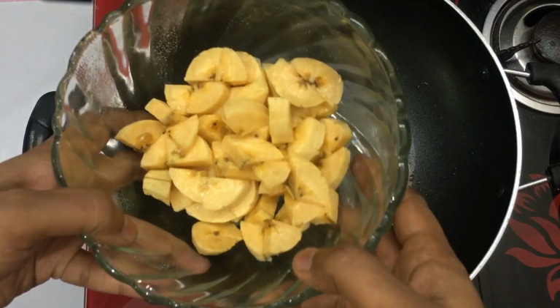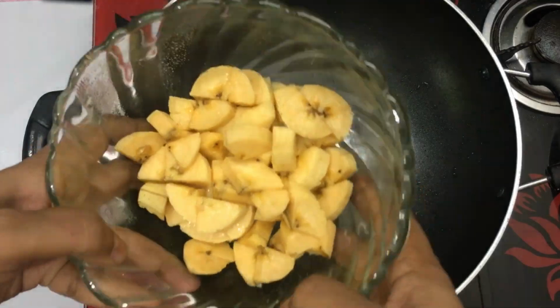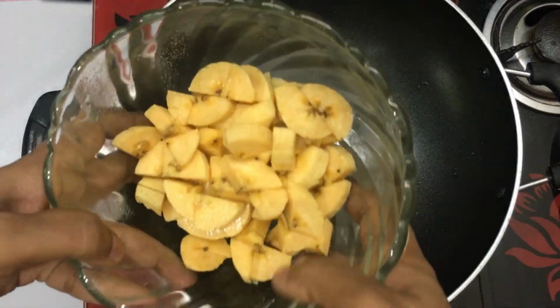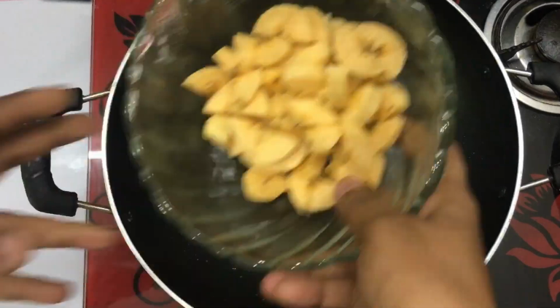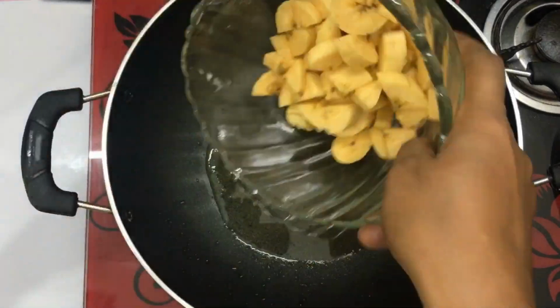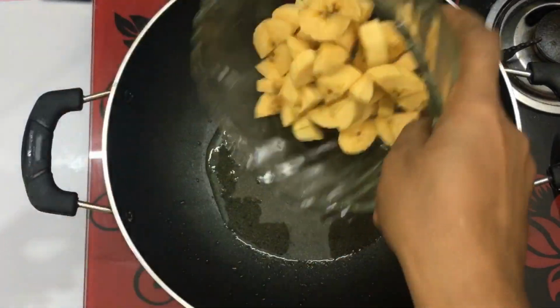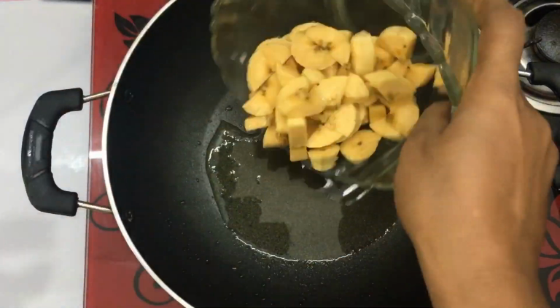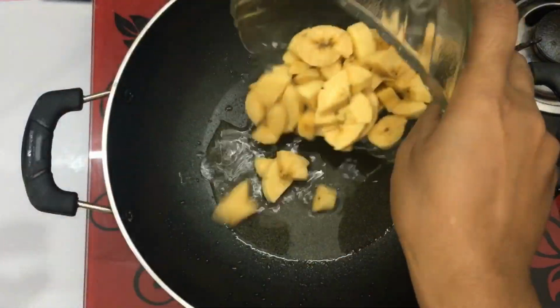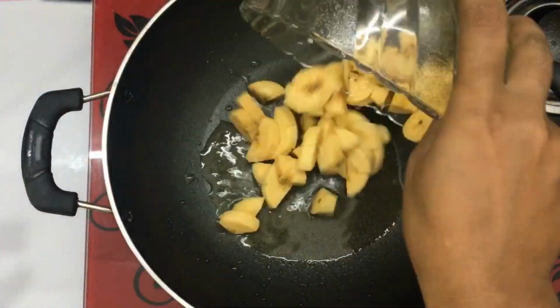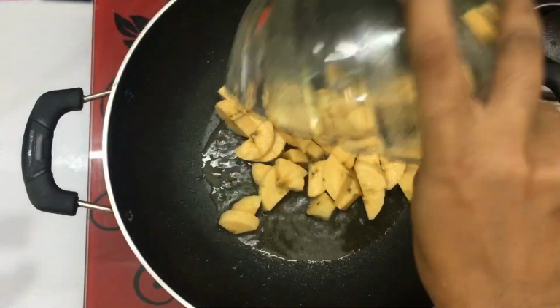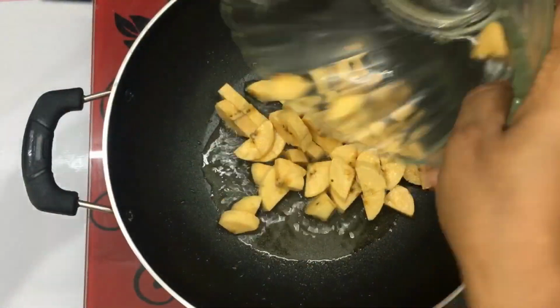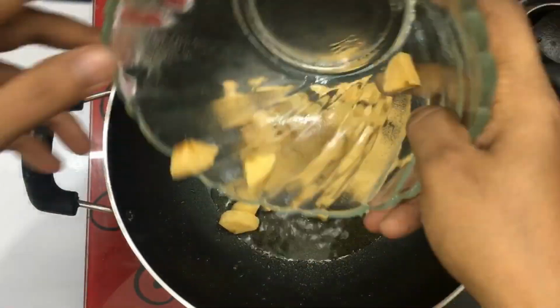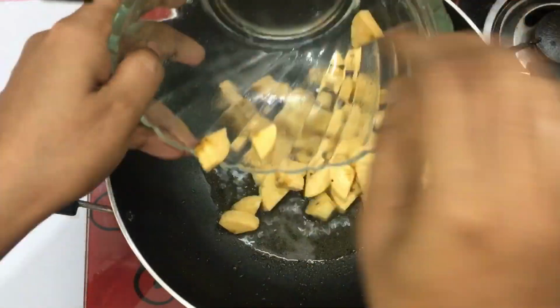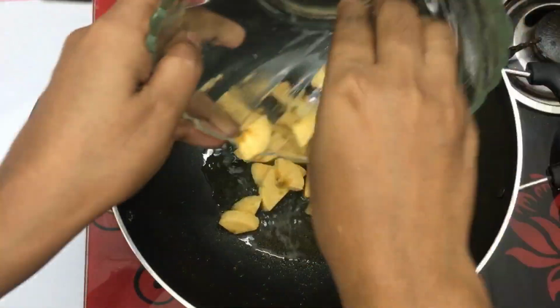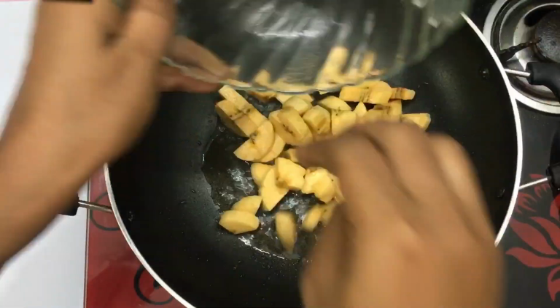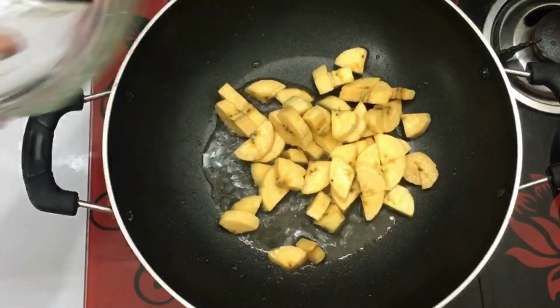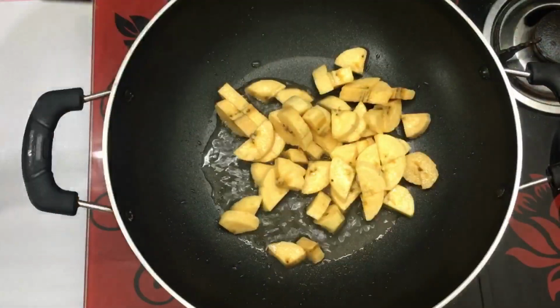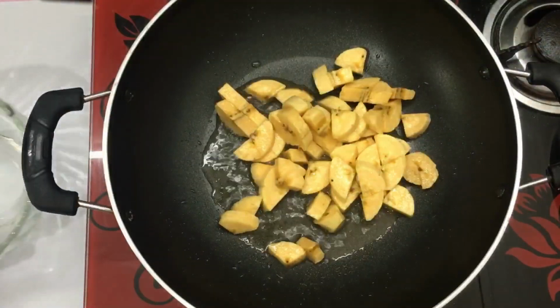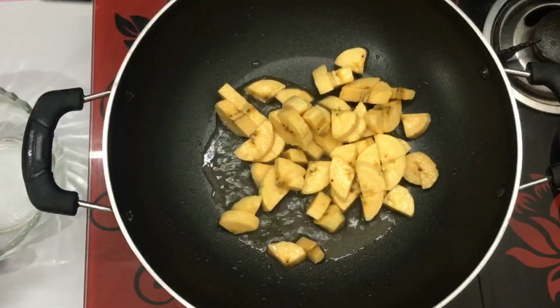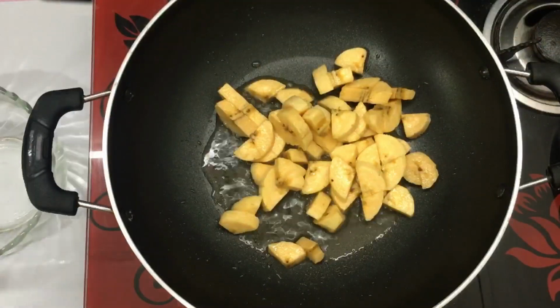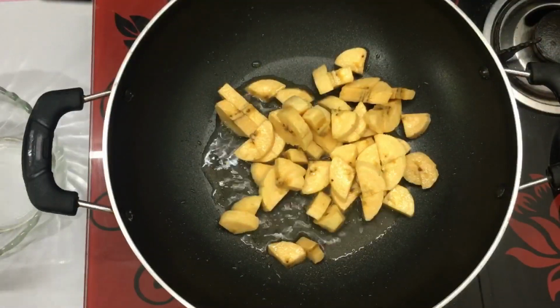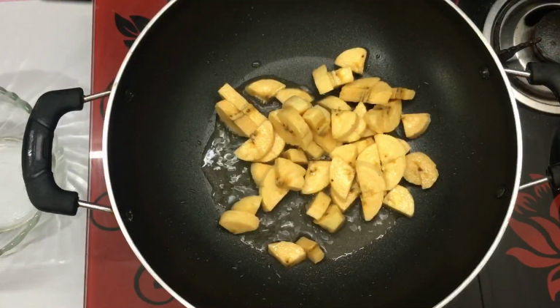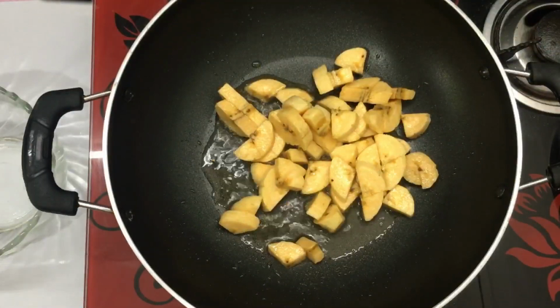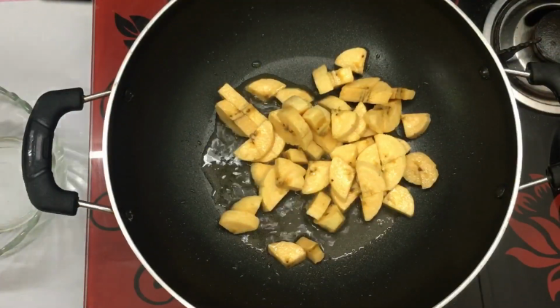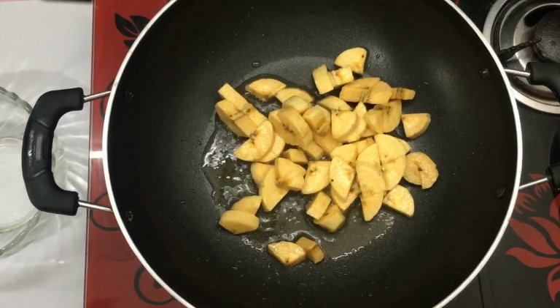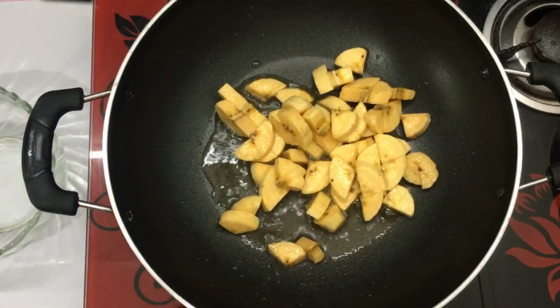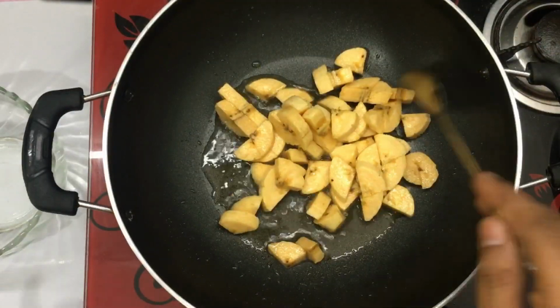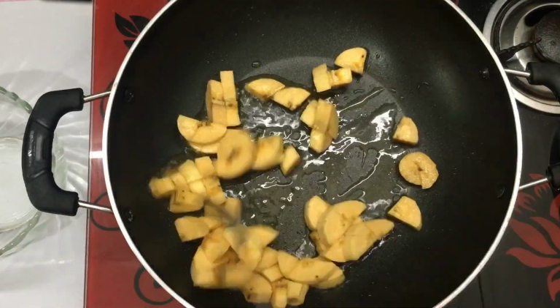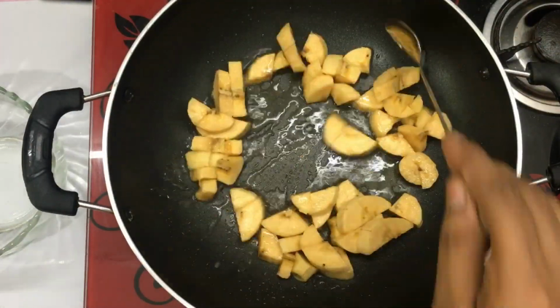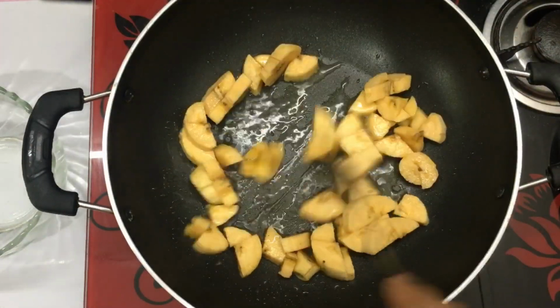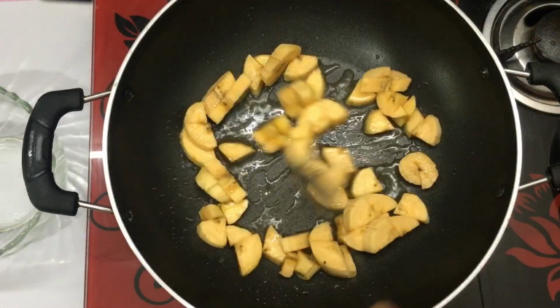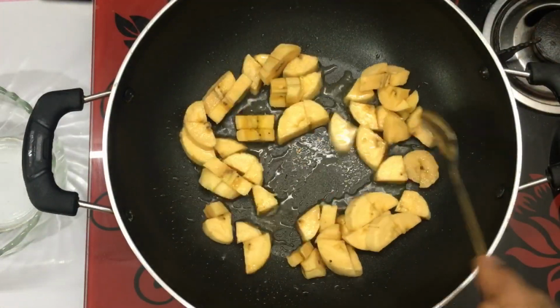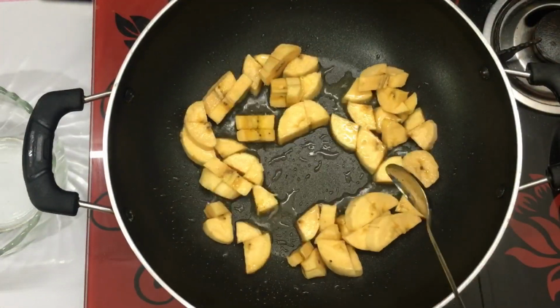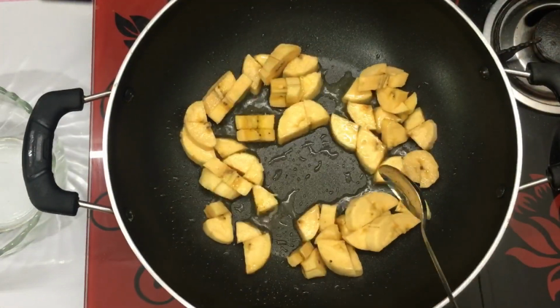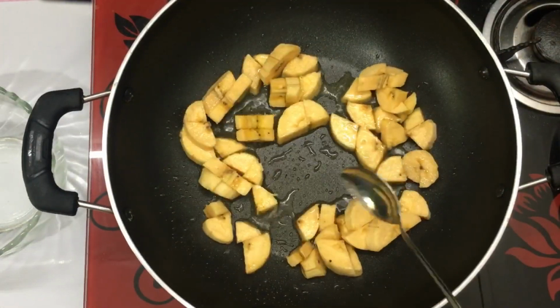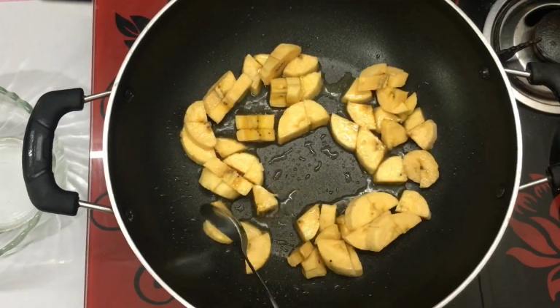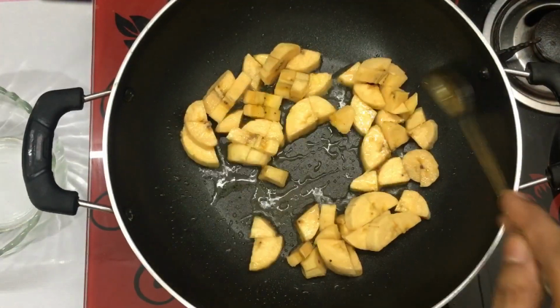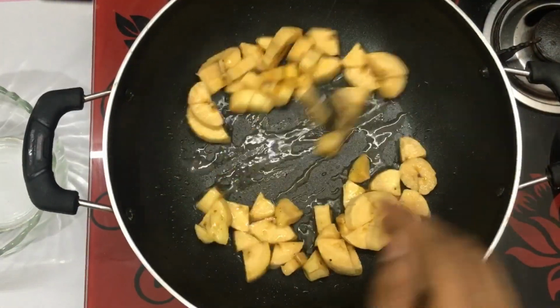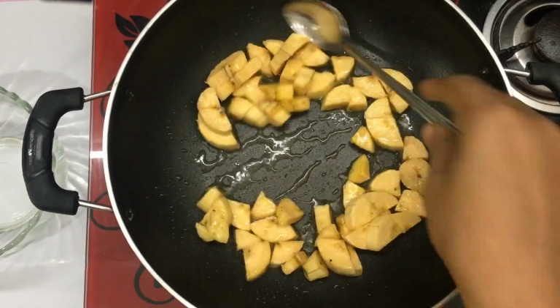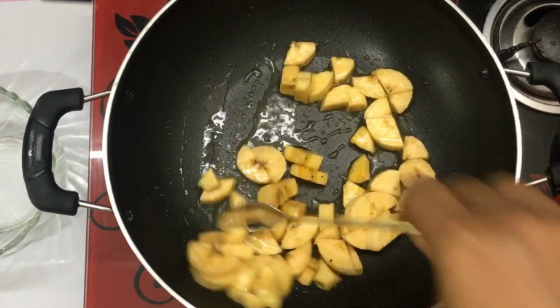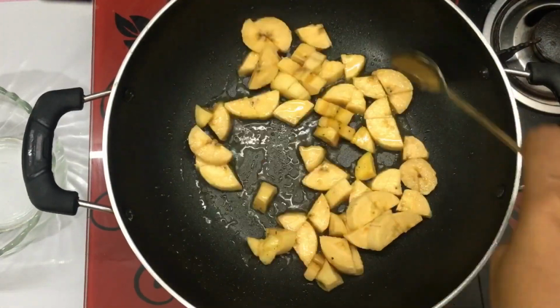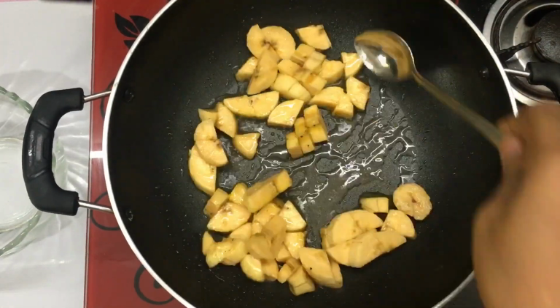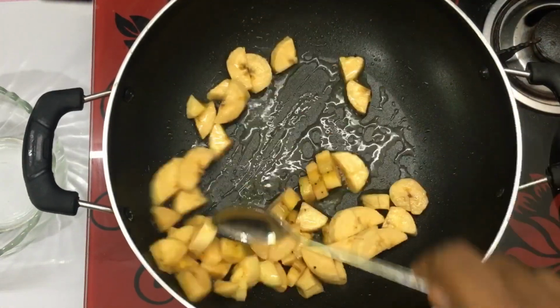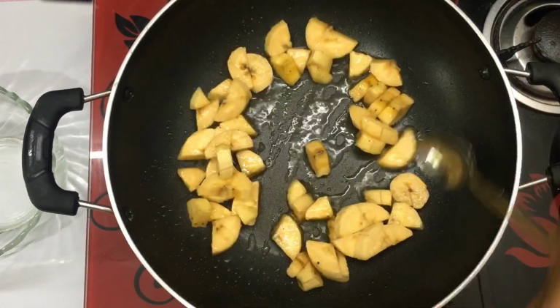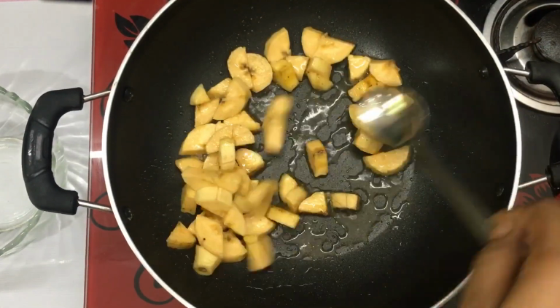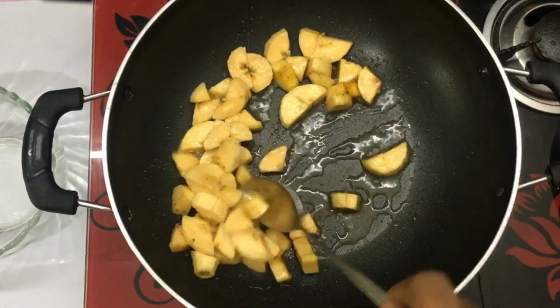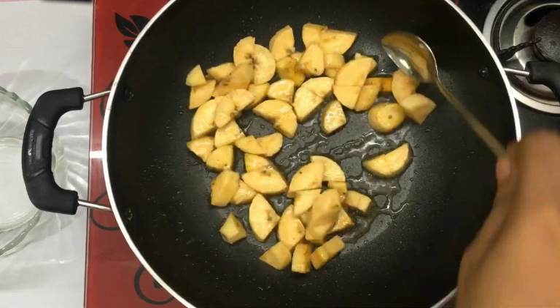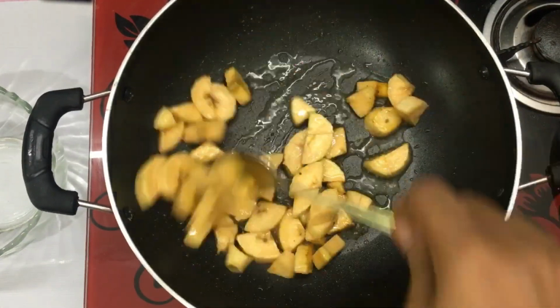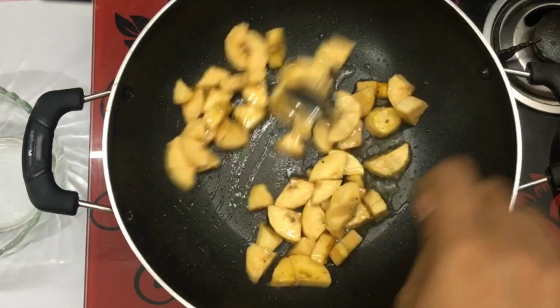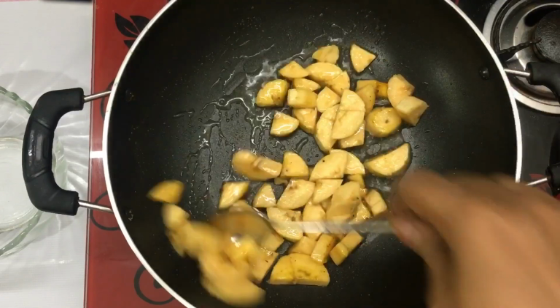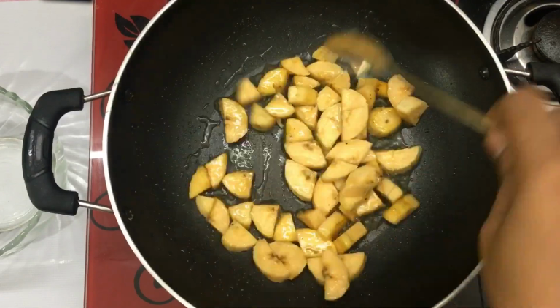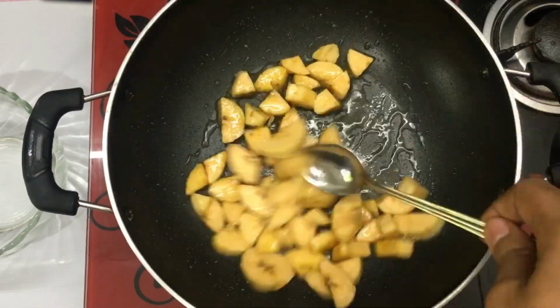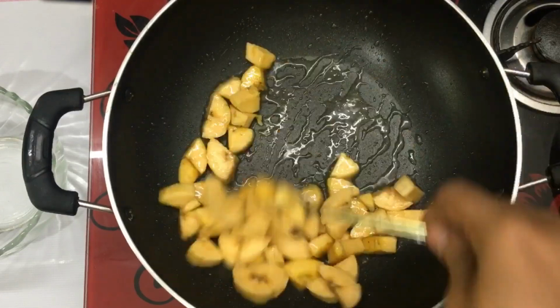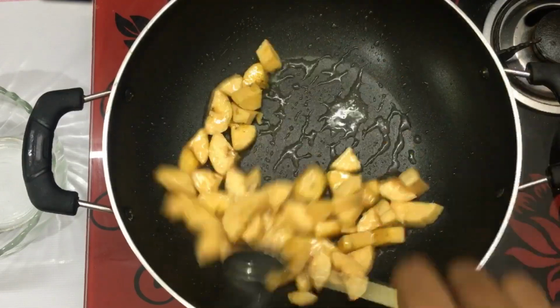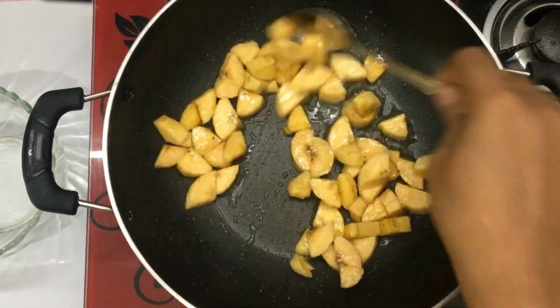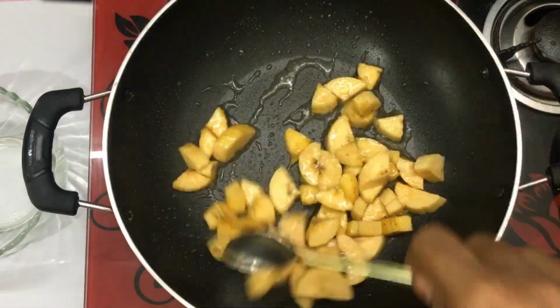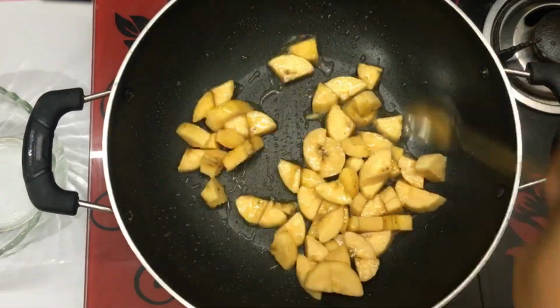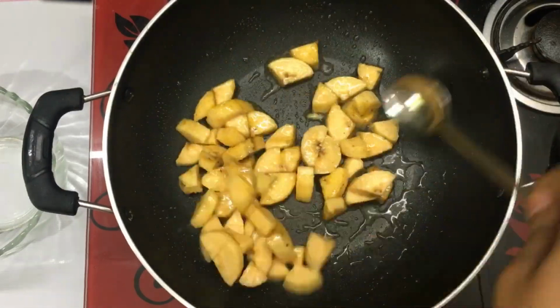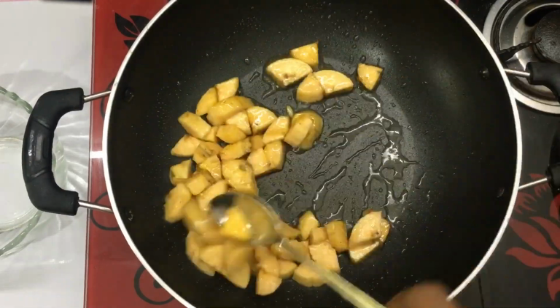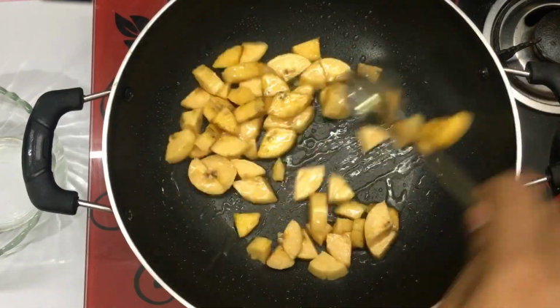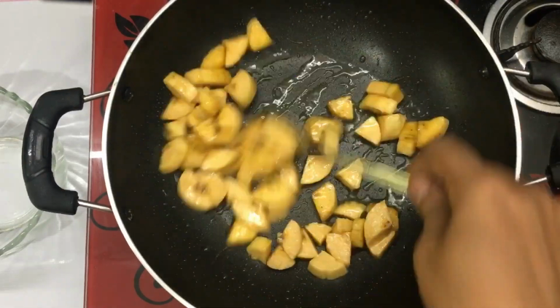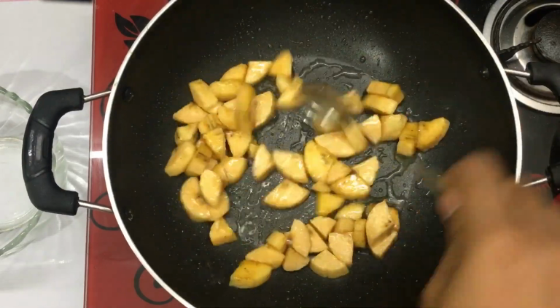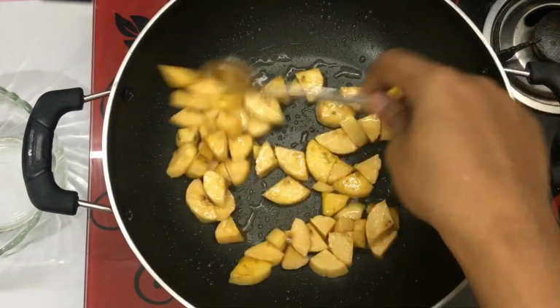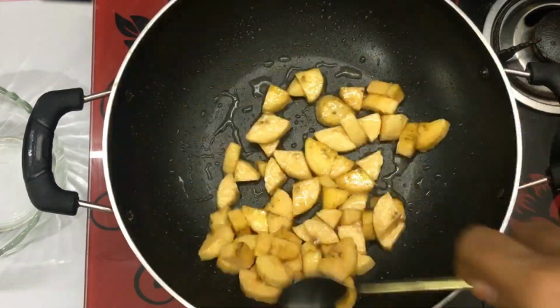Hello everyone, welcome to Simple Tips for today. I am going to cook a bowl of rice soup.